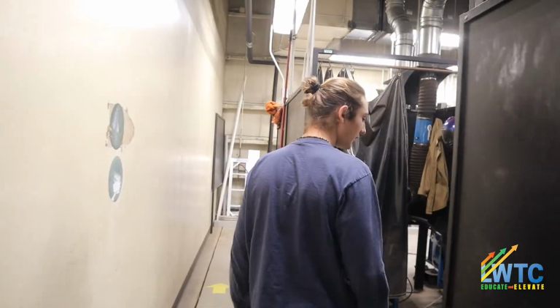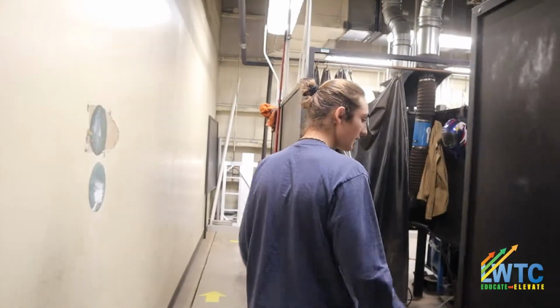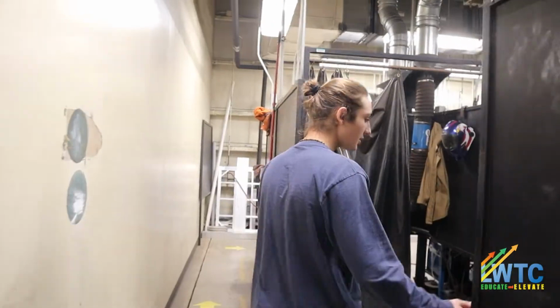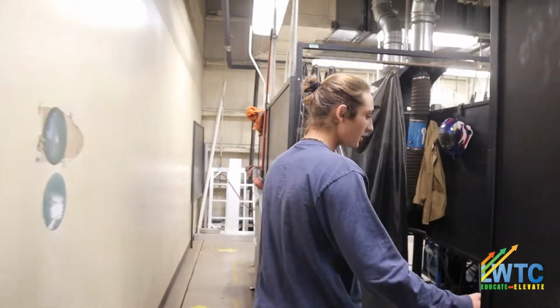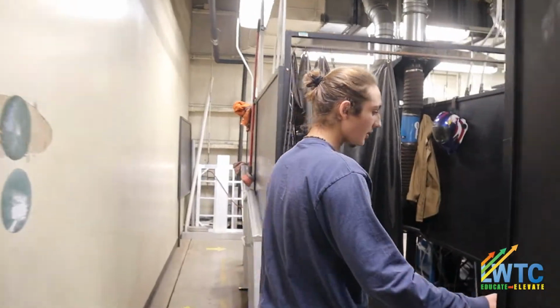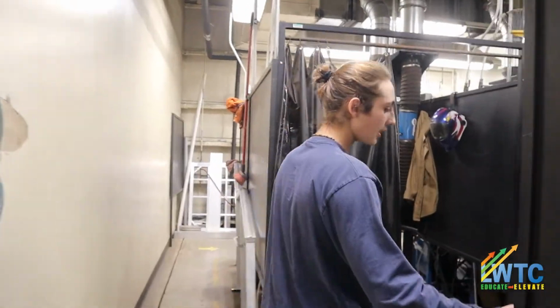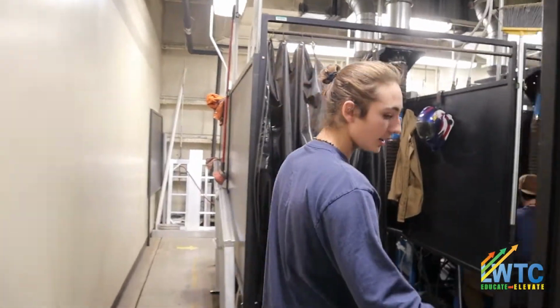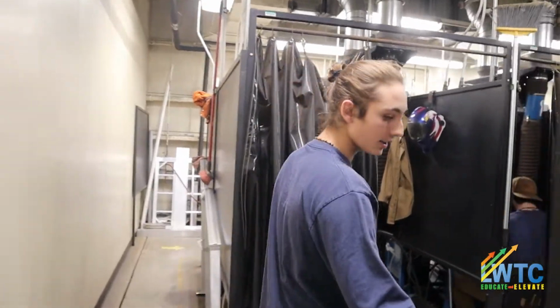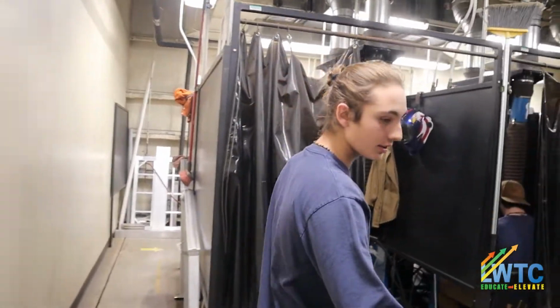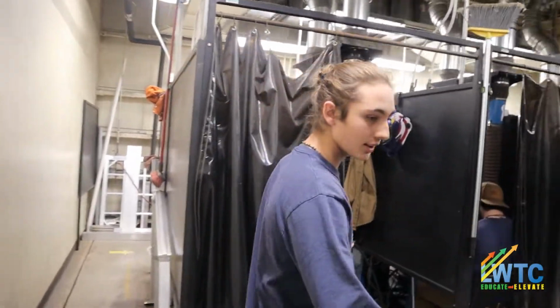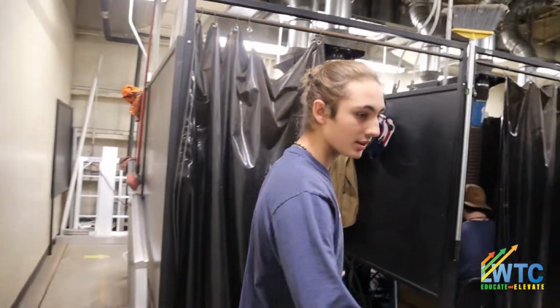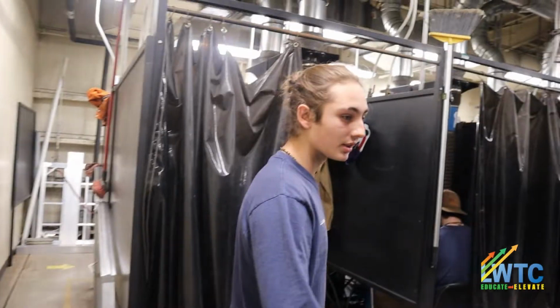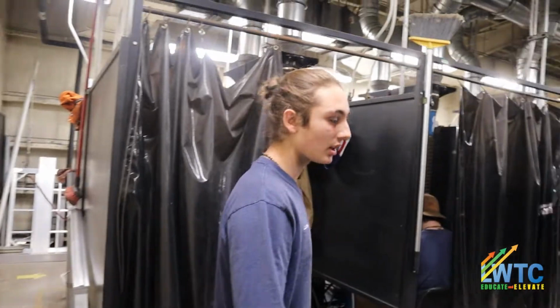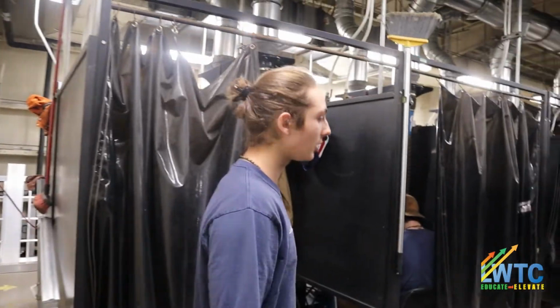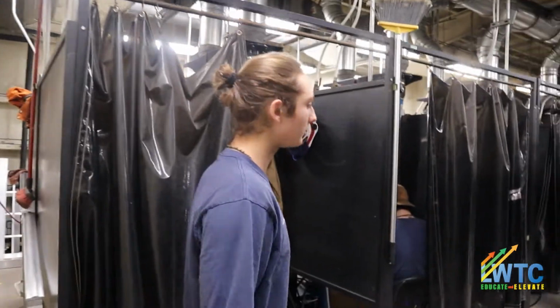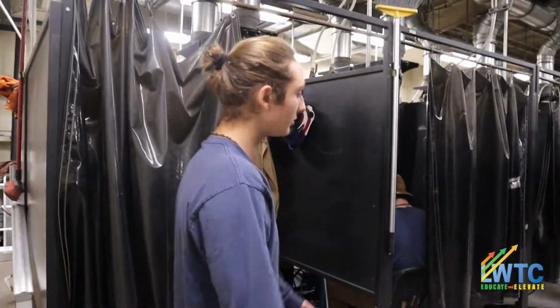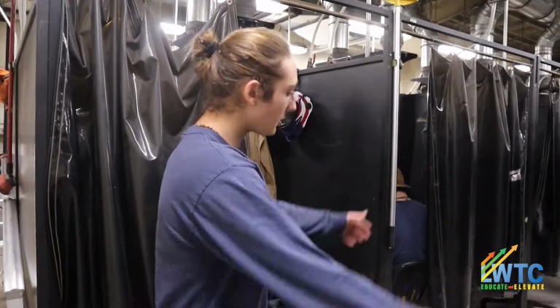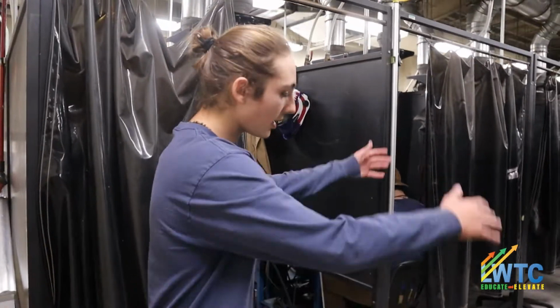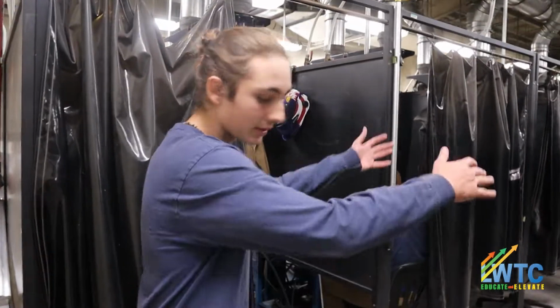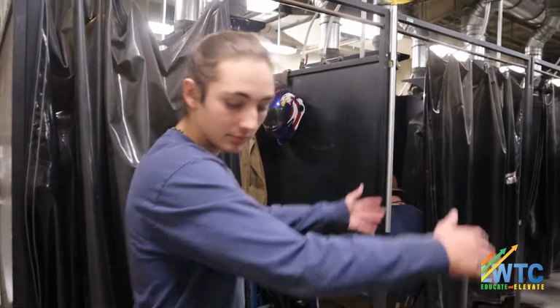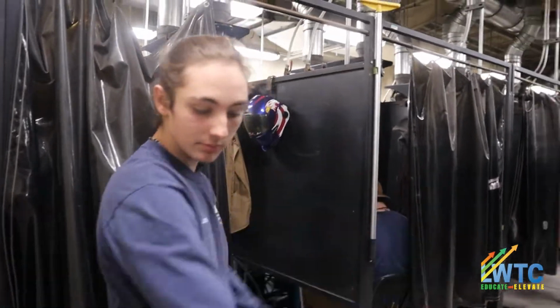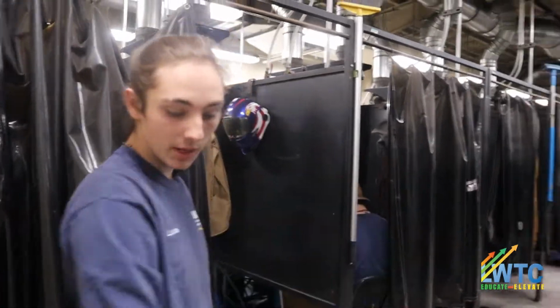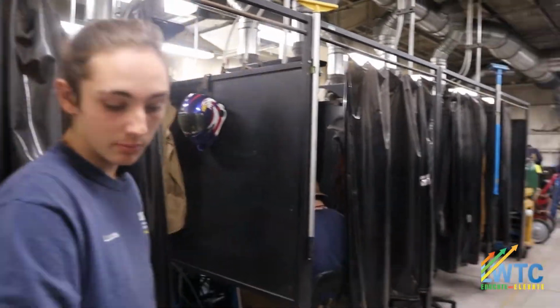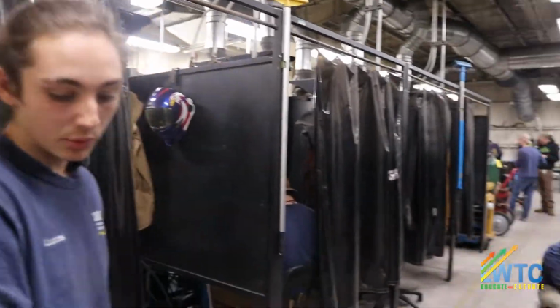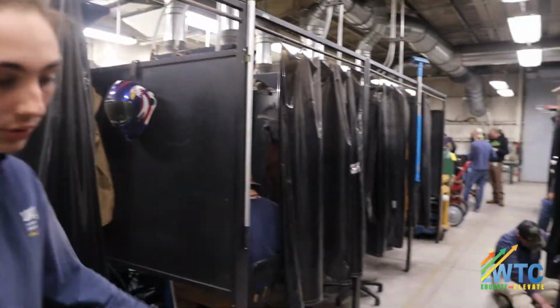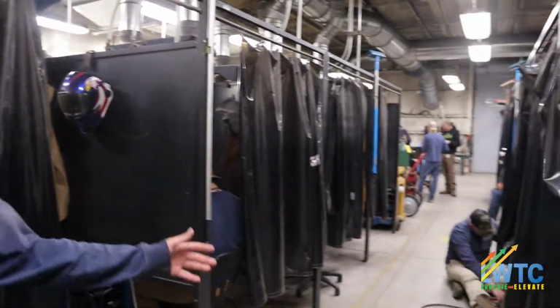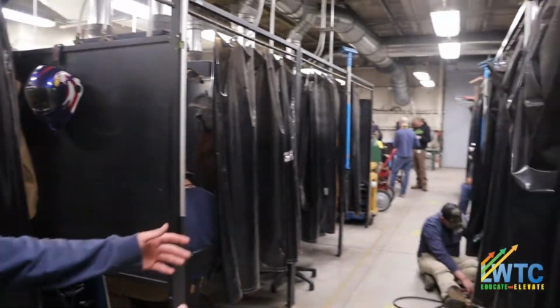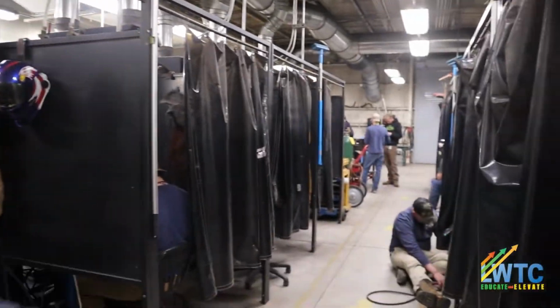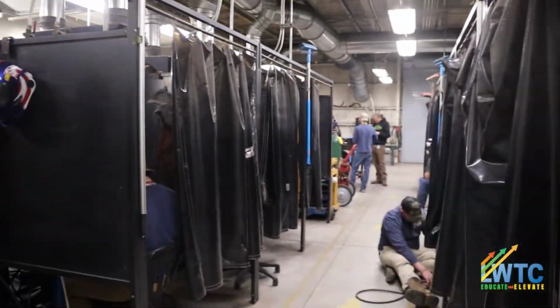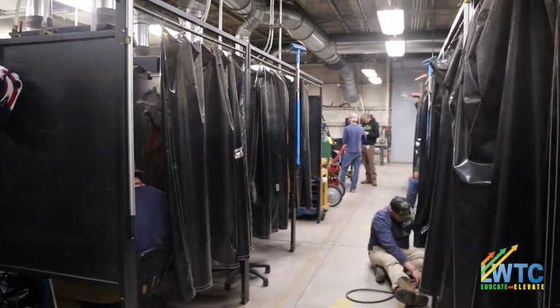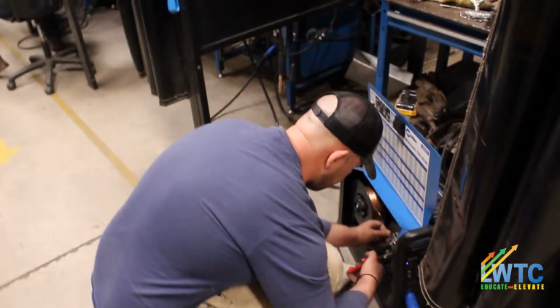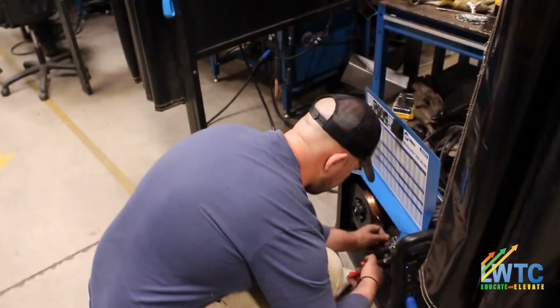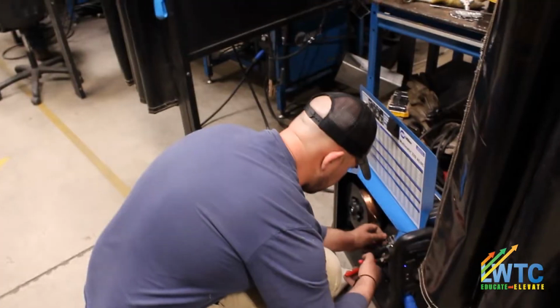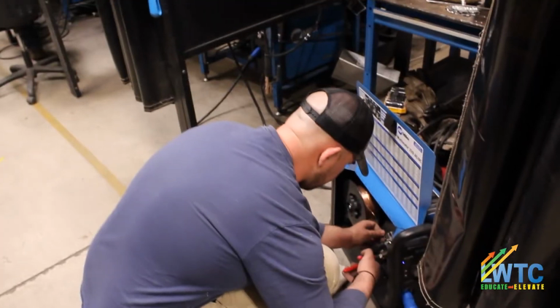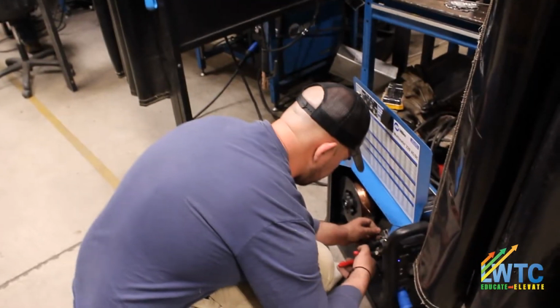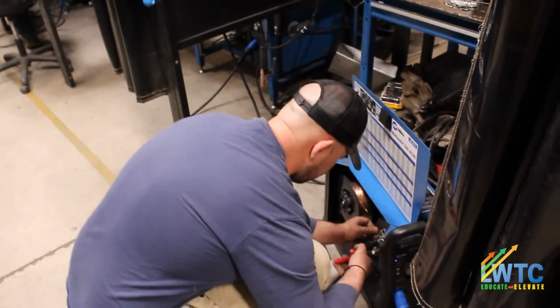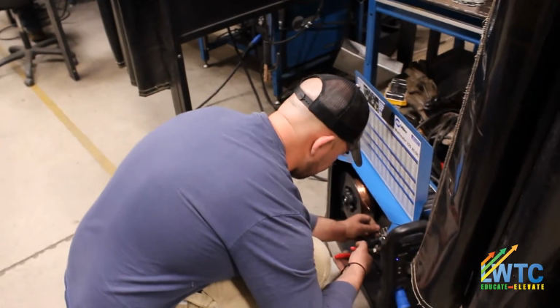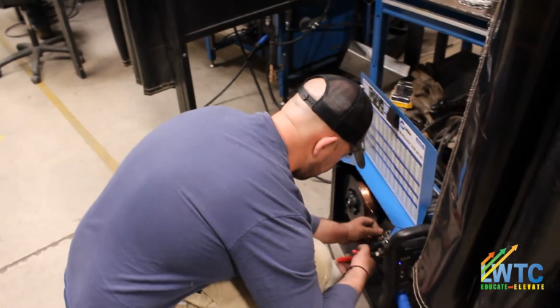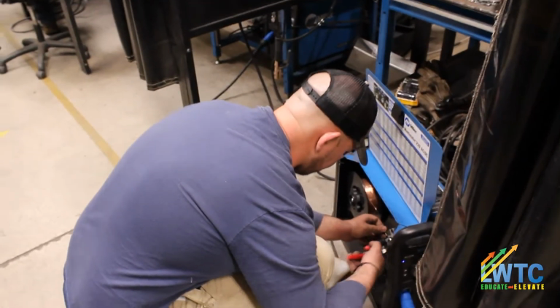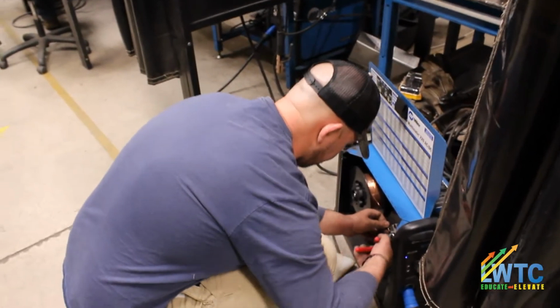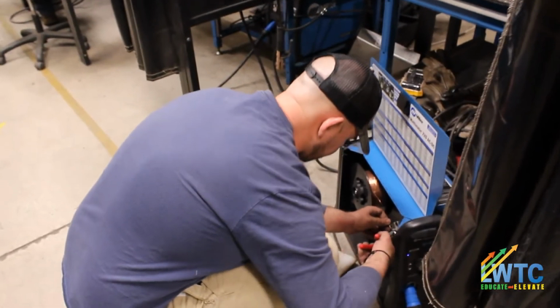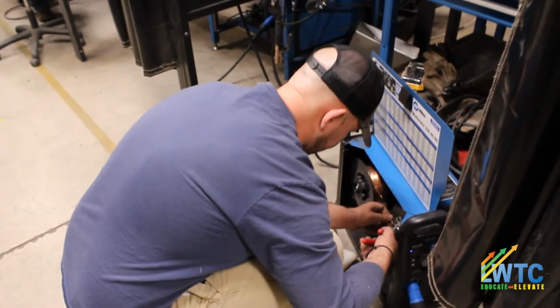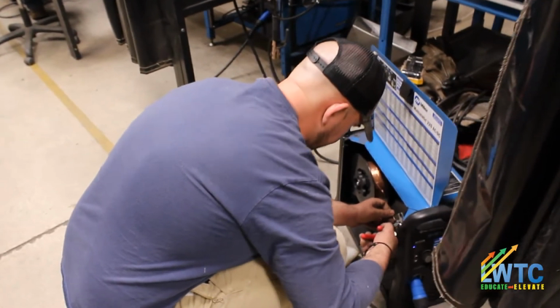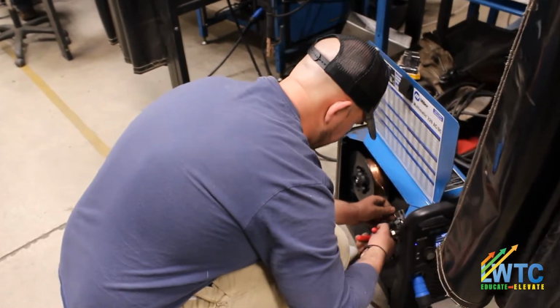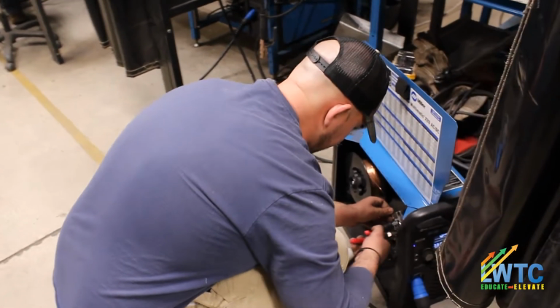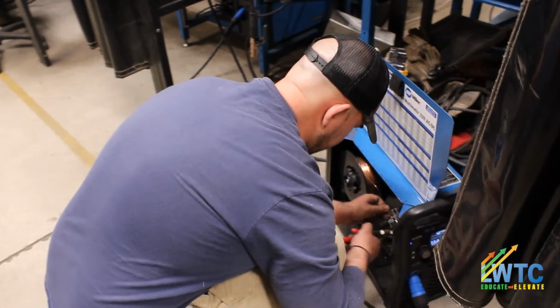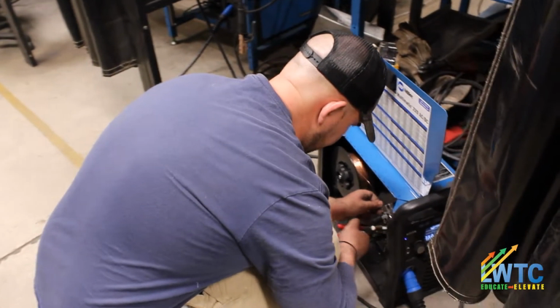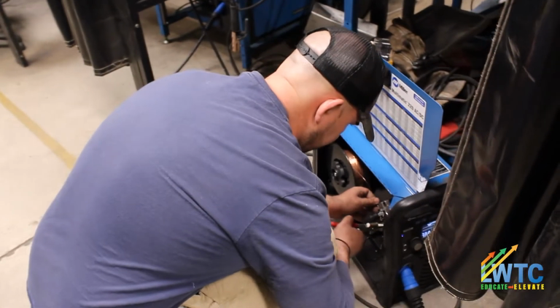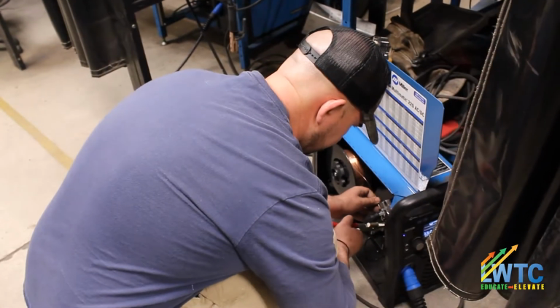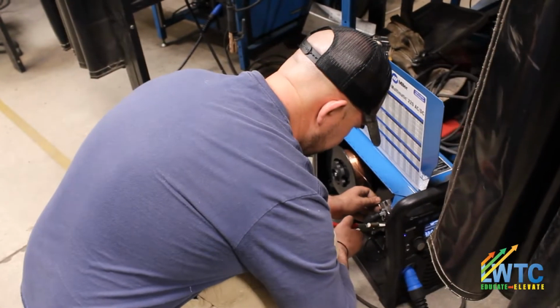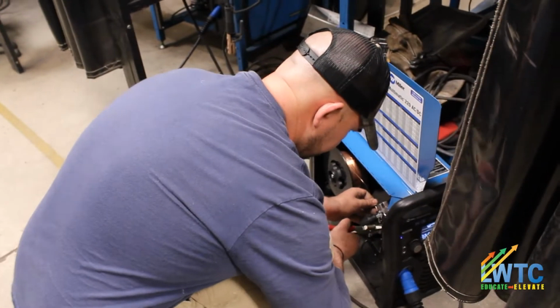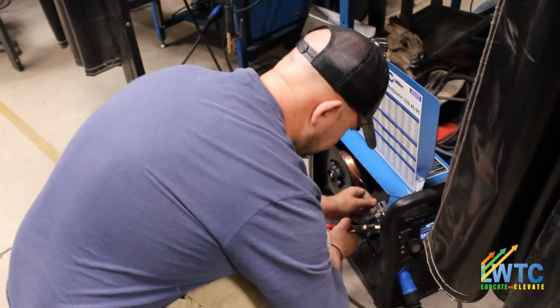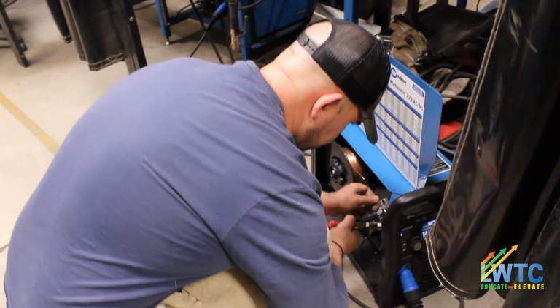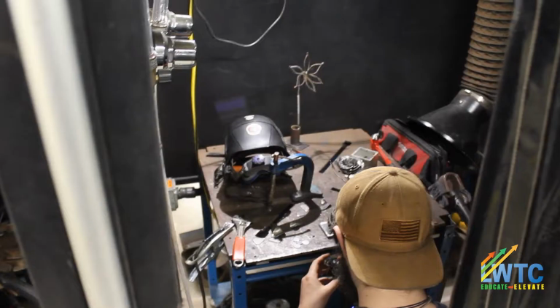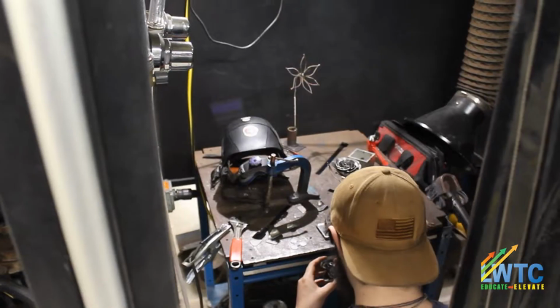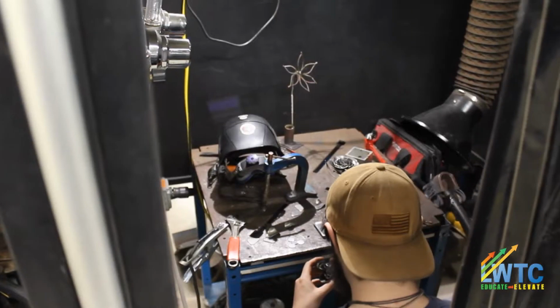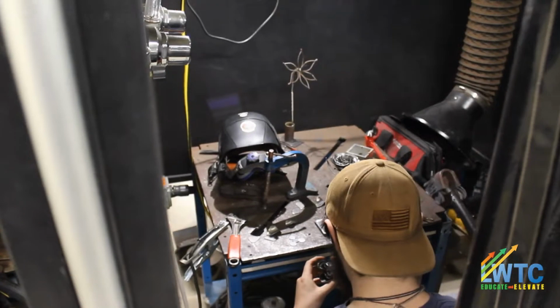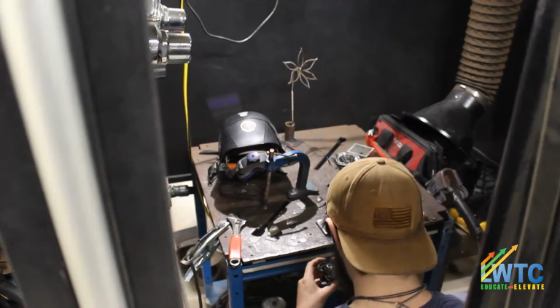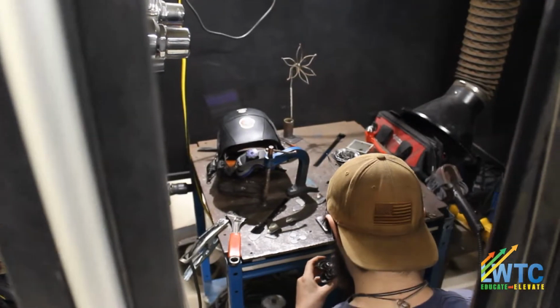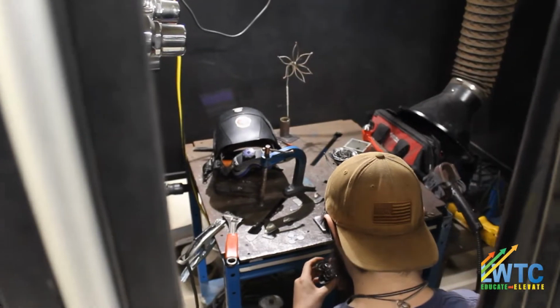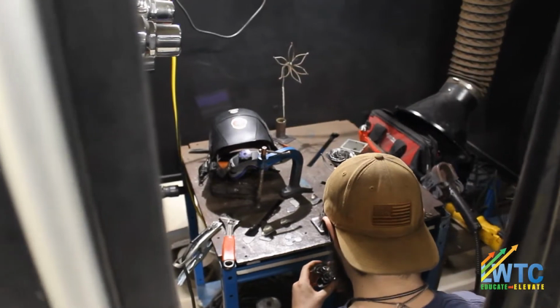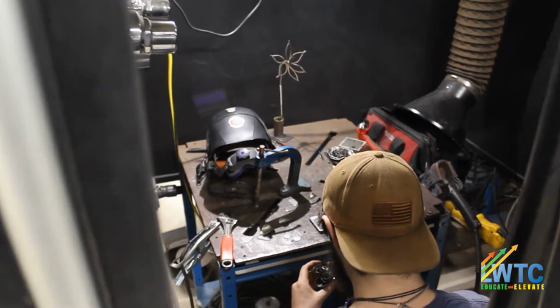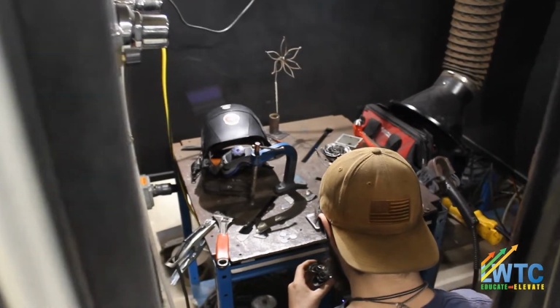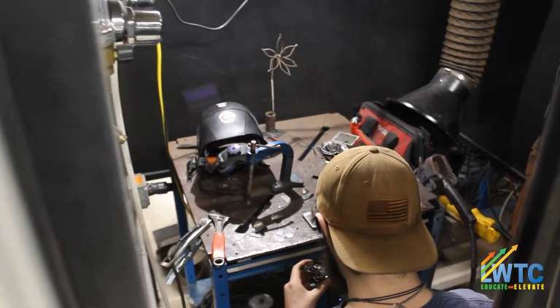This right here is the main booth hall. We have someone setting up a MIG machine right now, and then someone's welding as well.